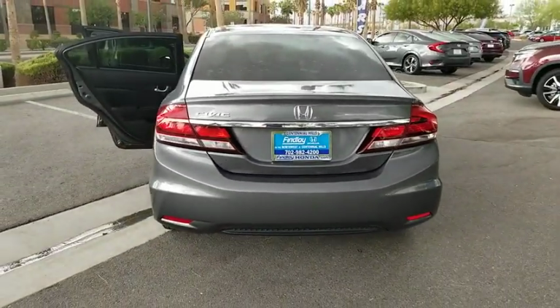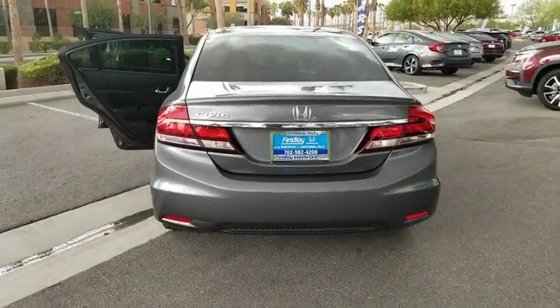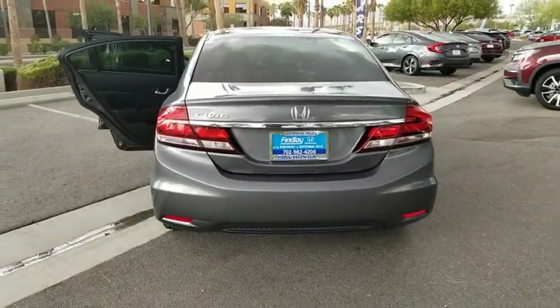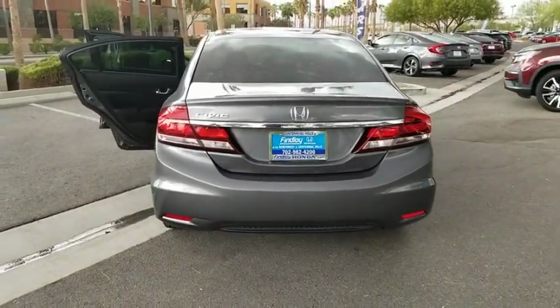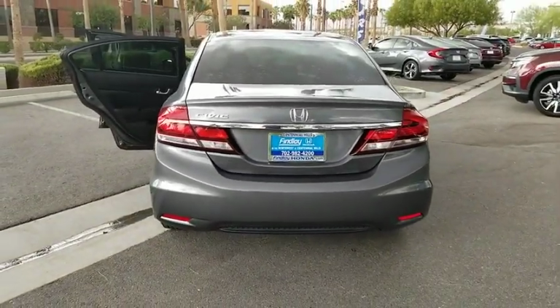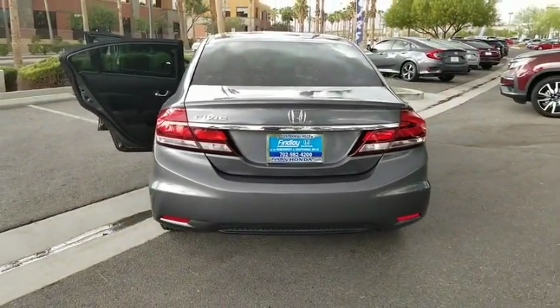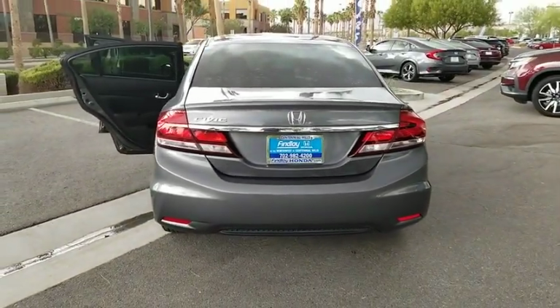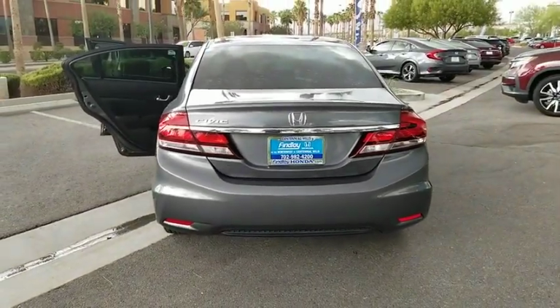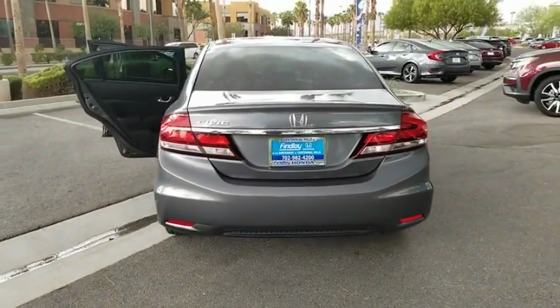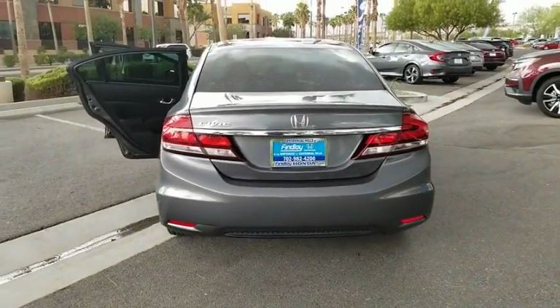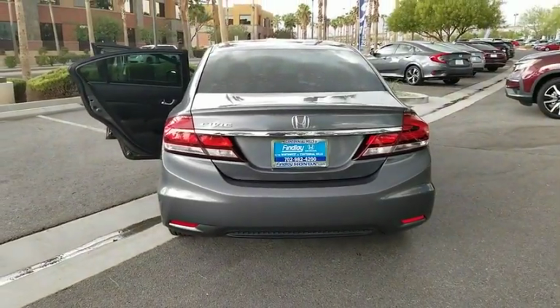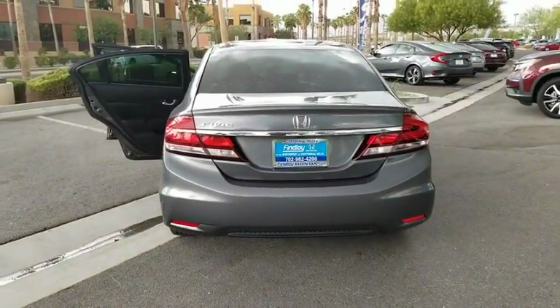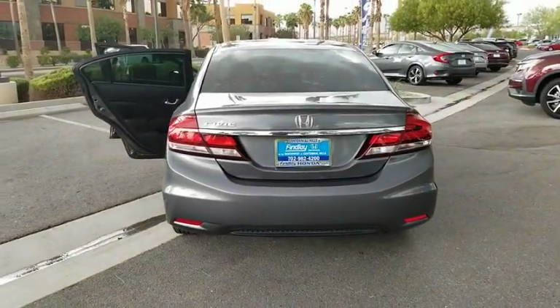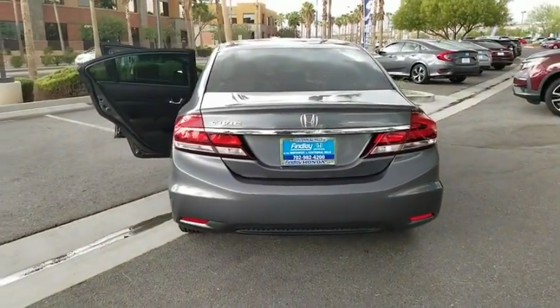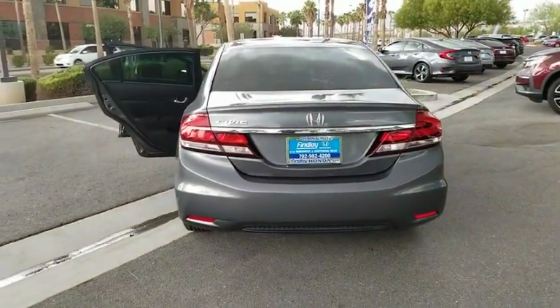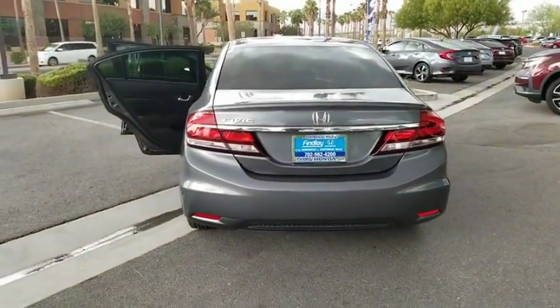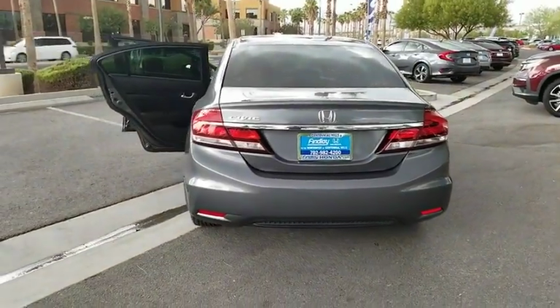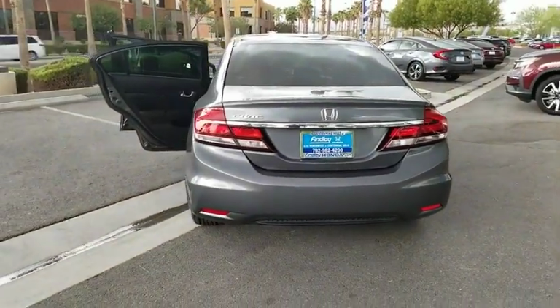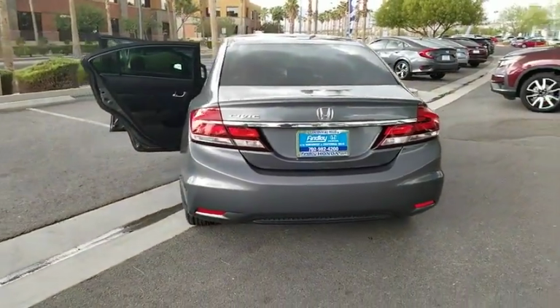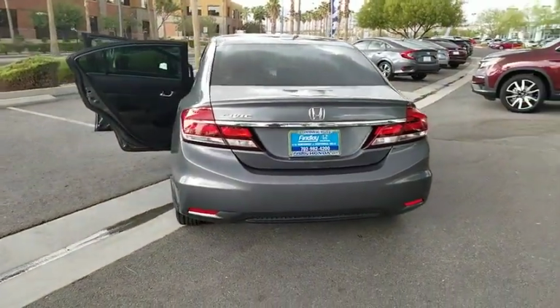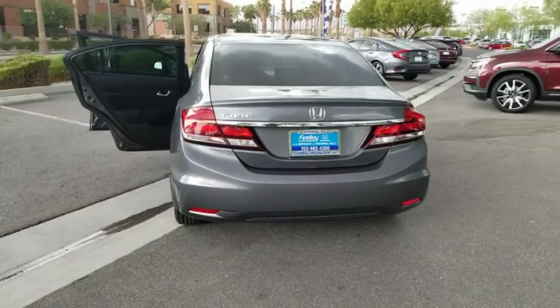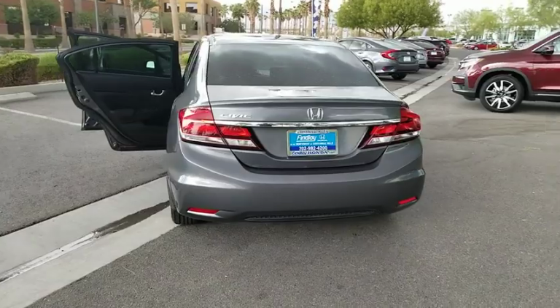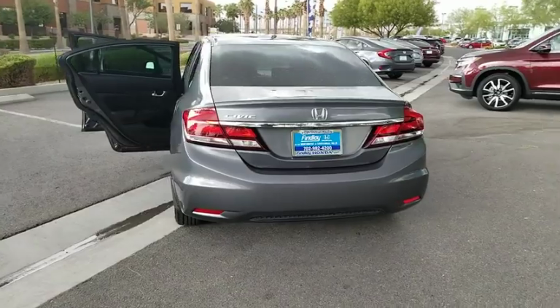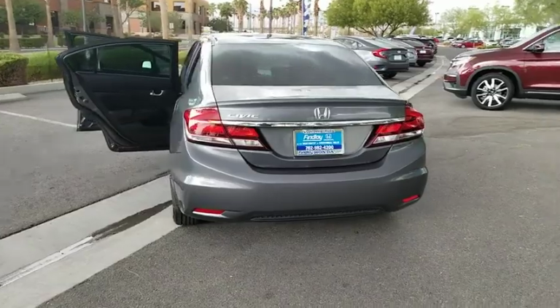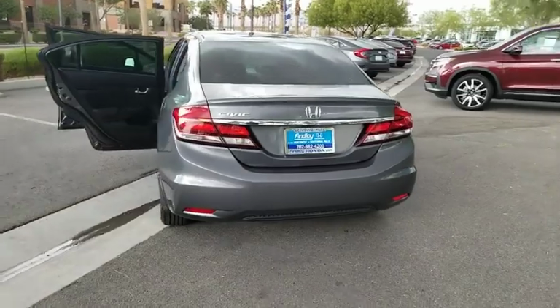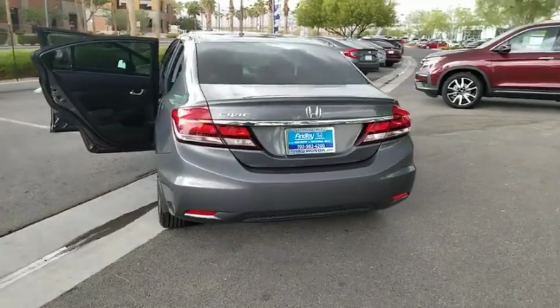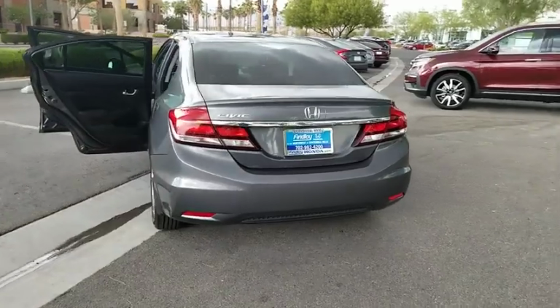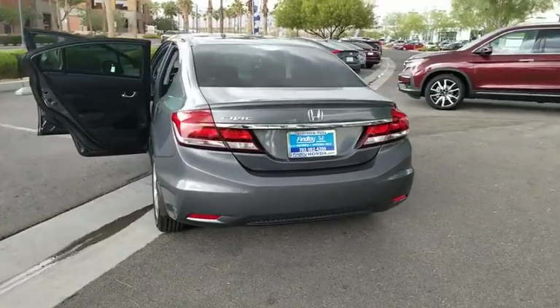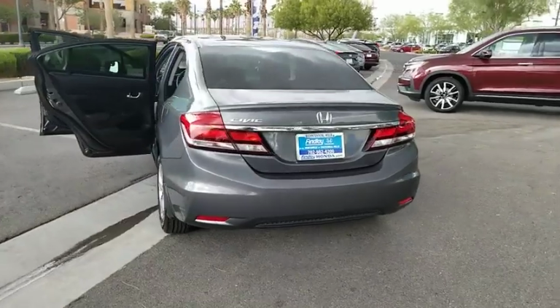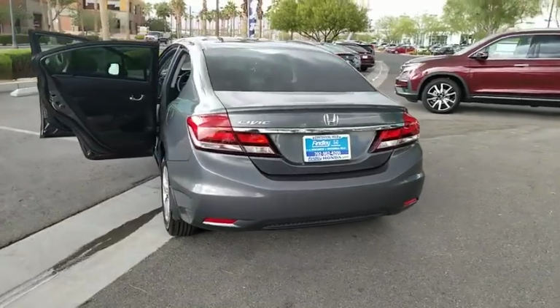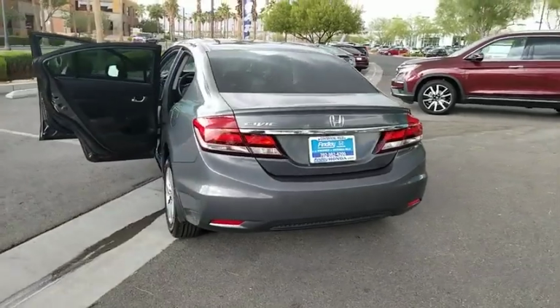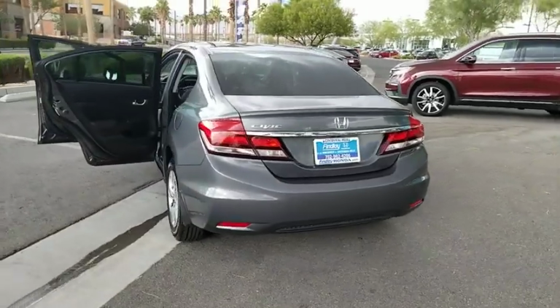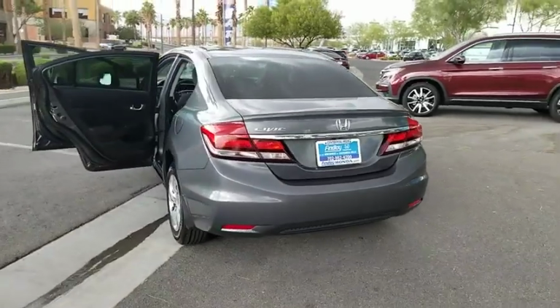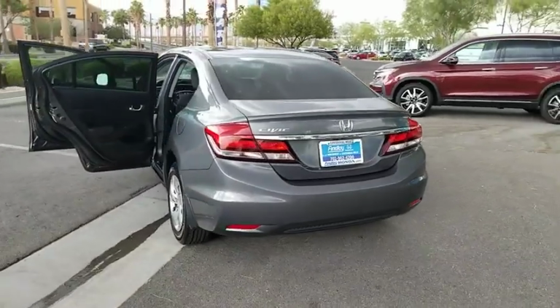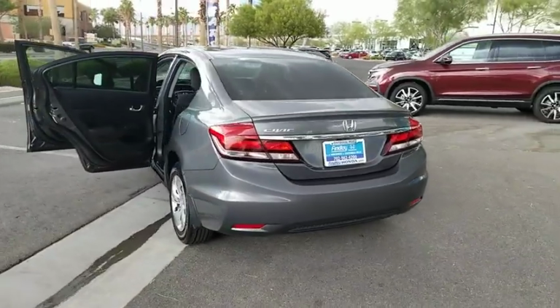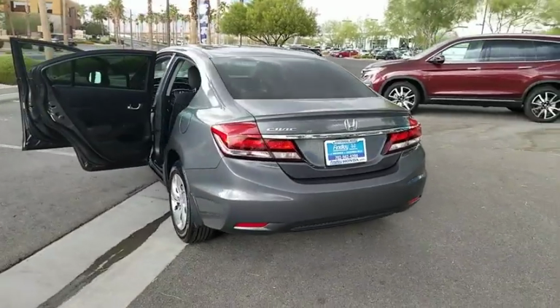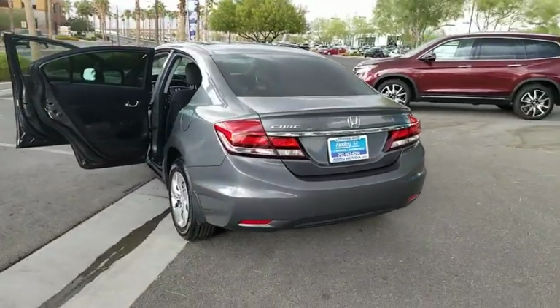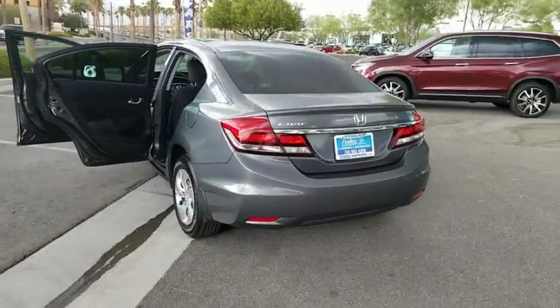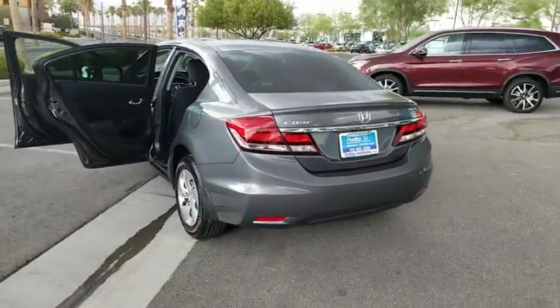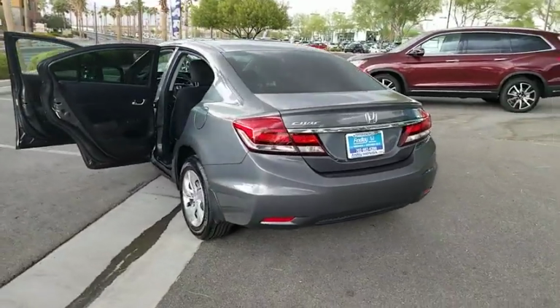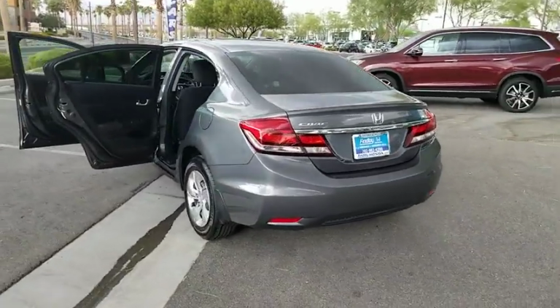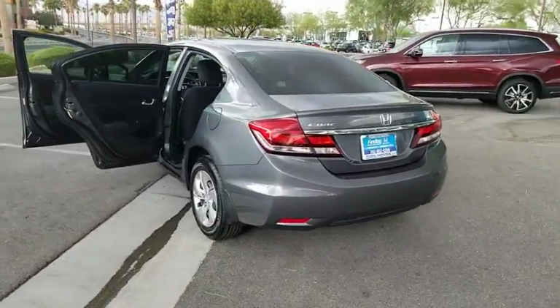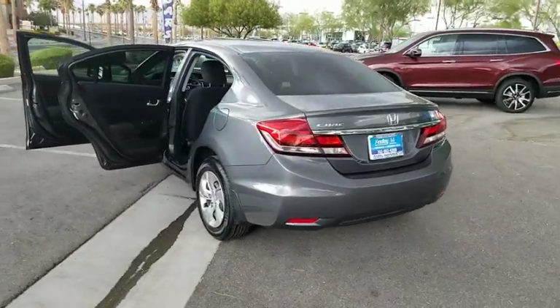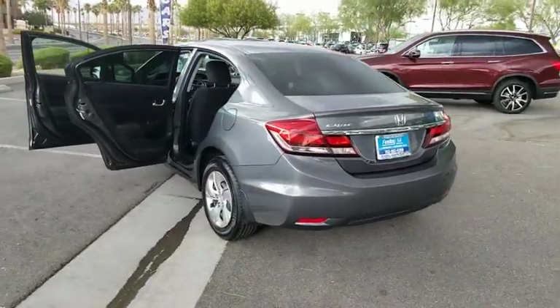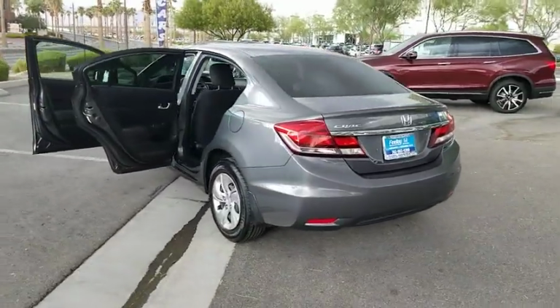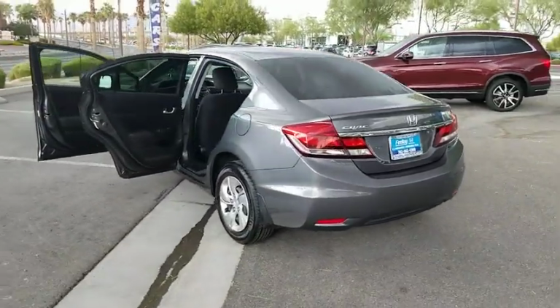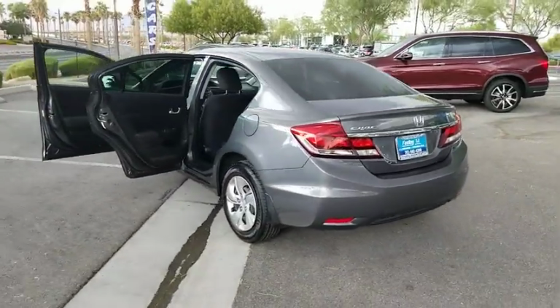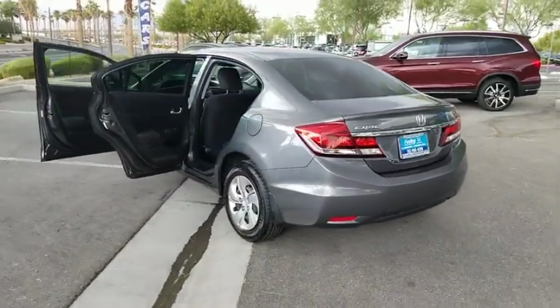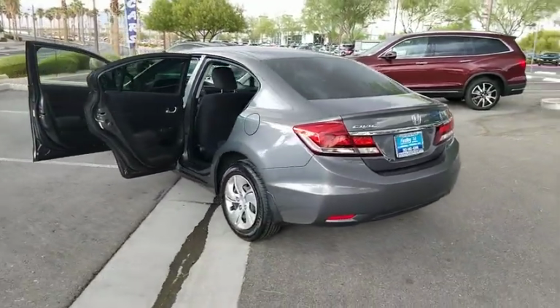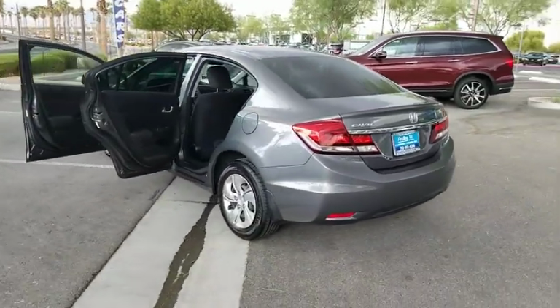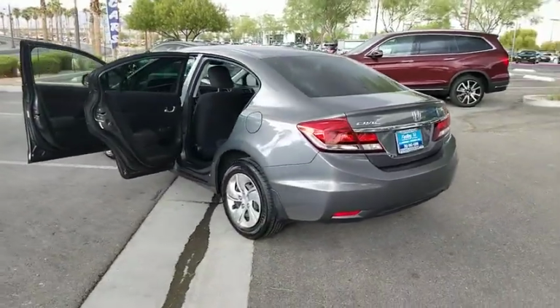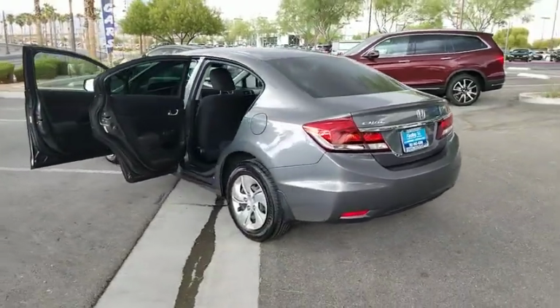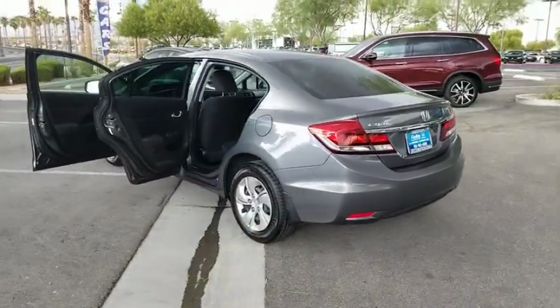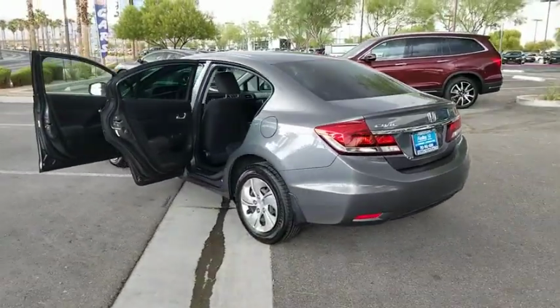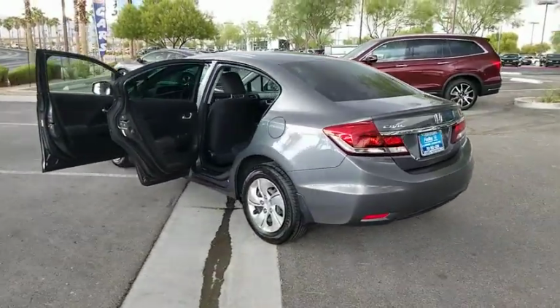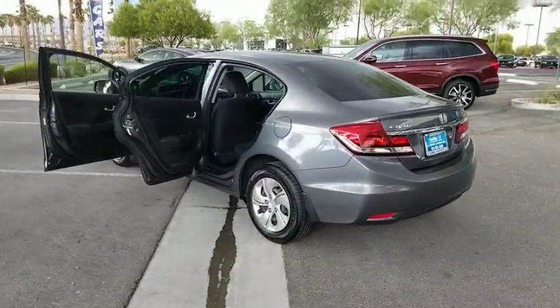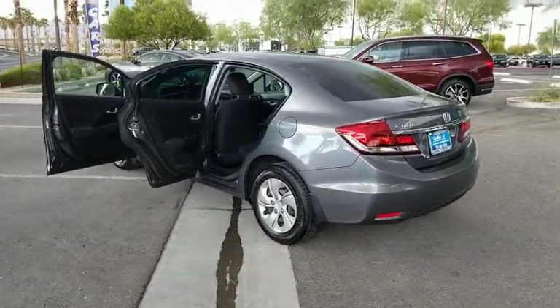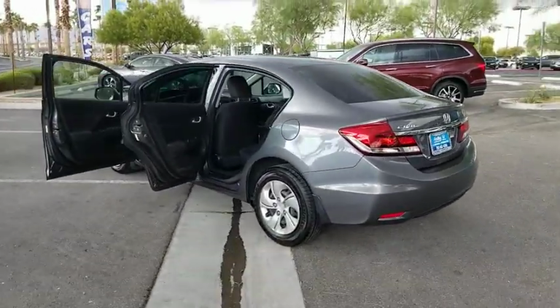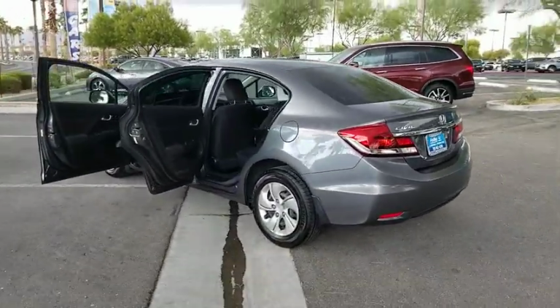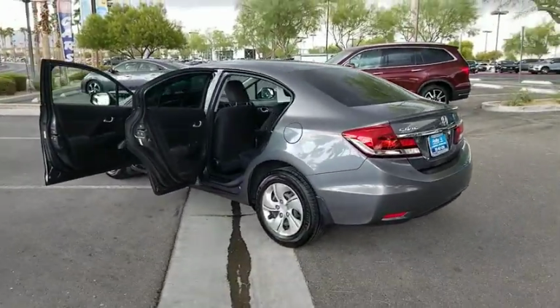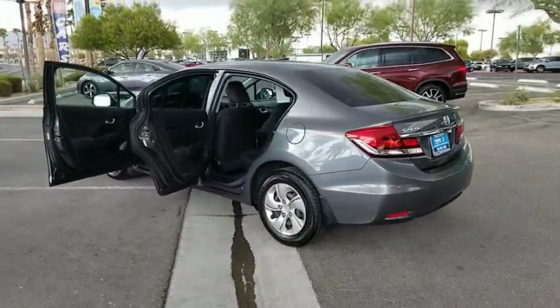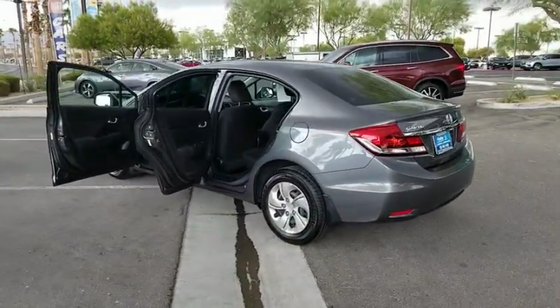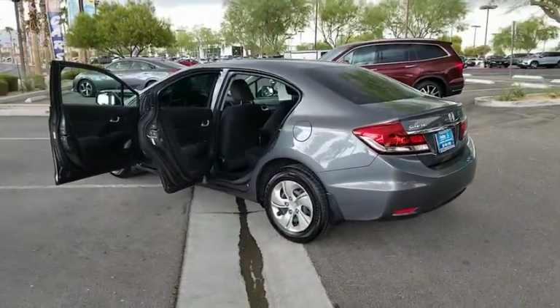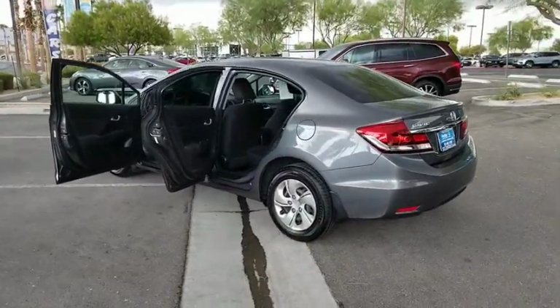Remote keyless entry, driver vanity mirror, front reading lamps, front bucket seats, tilt steering wheel.